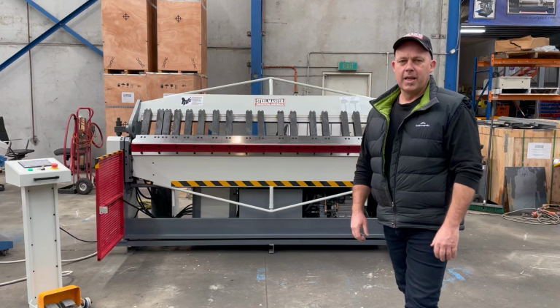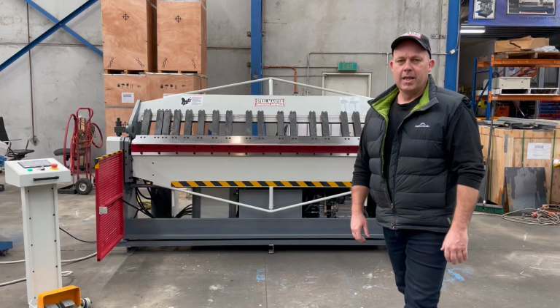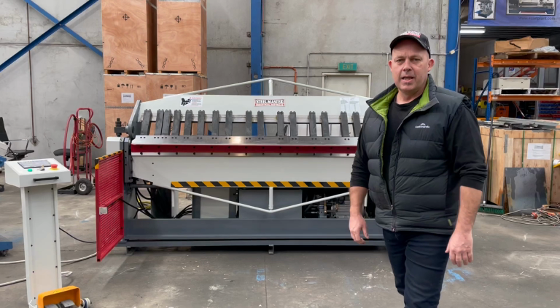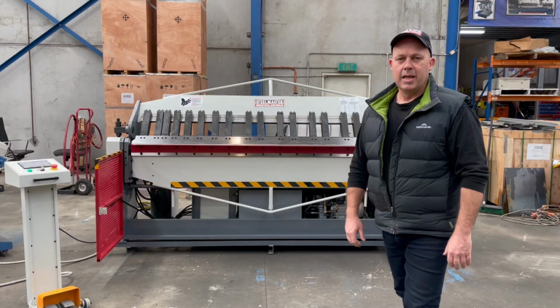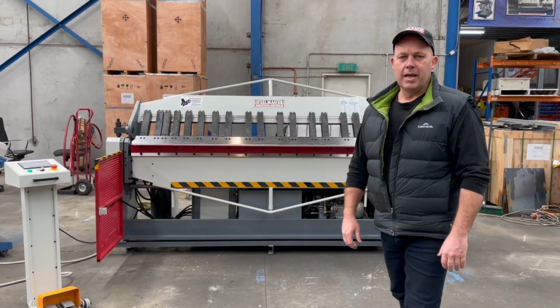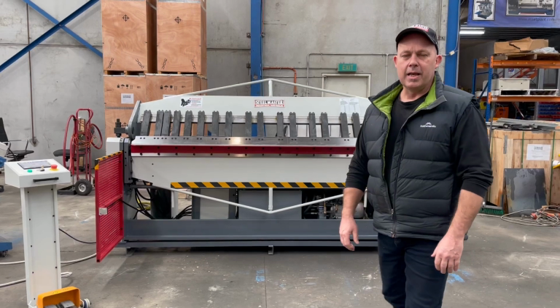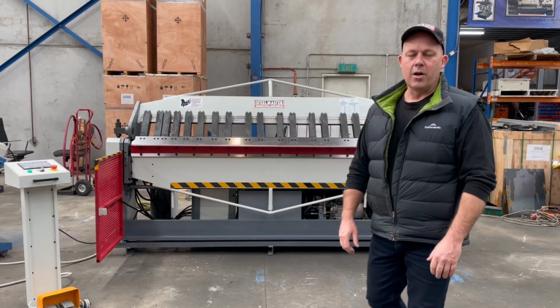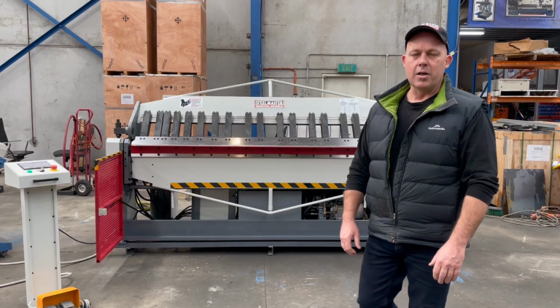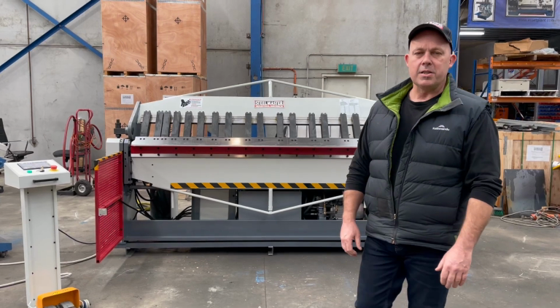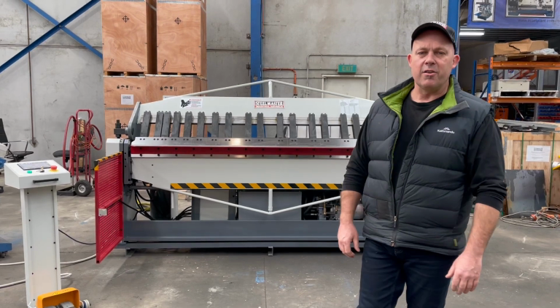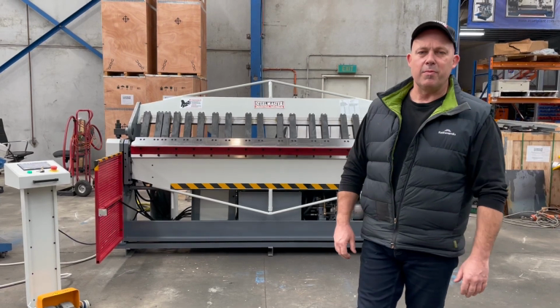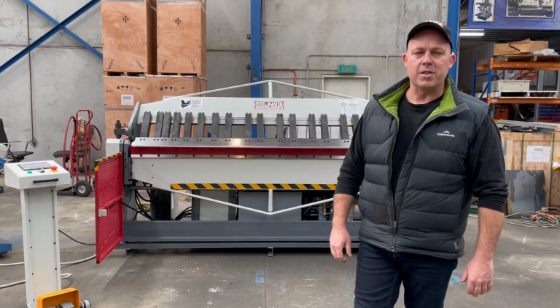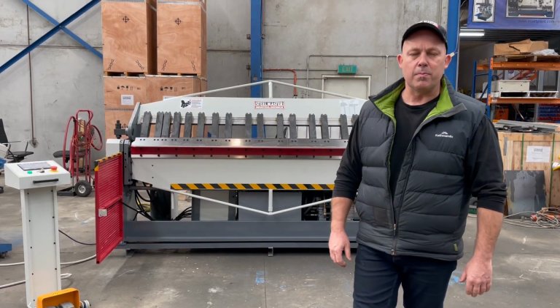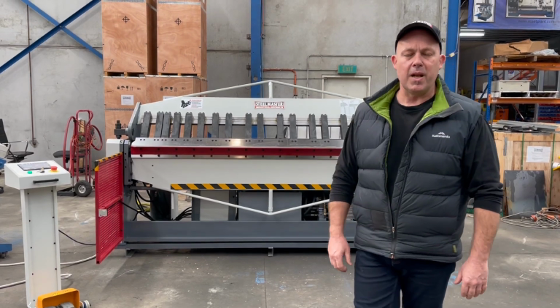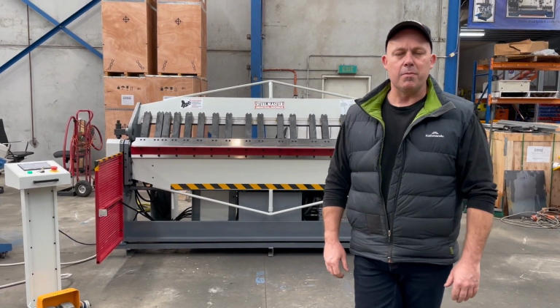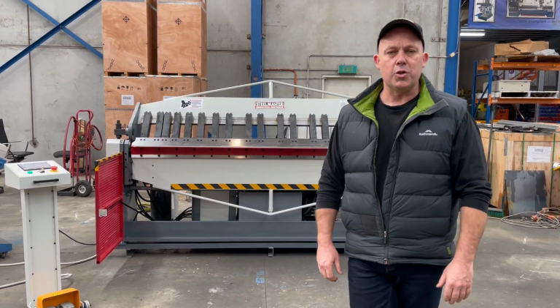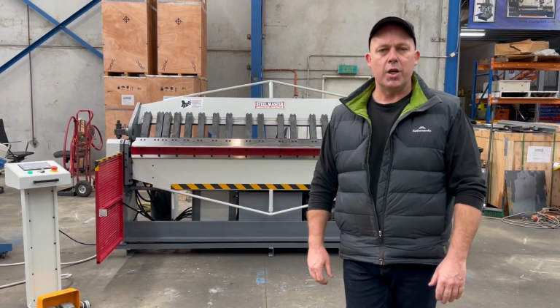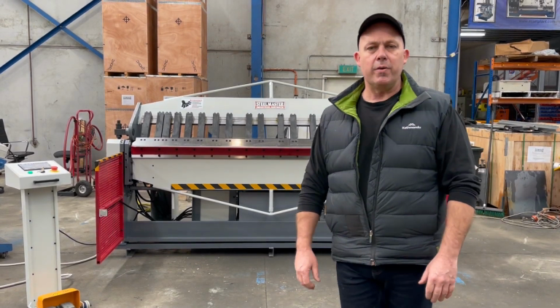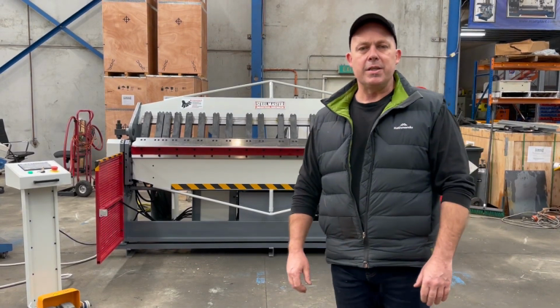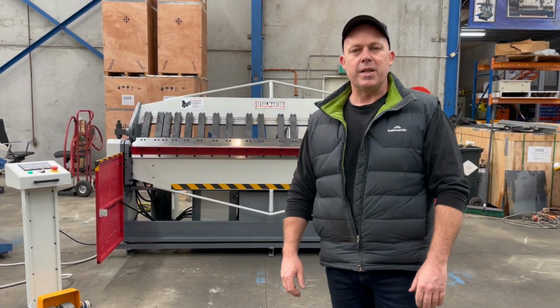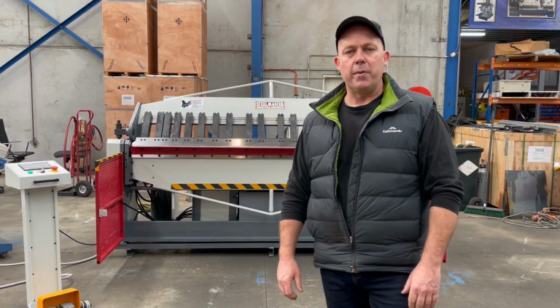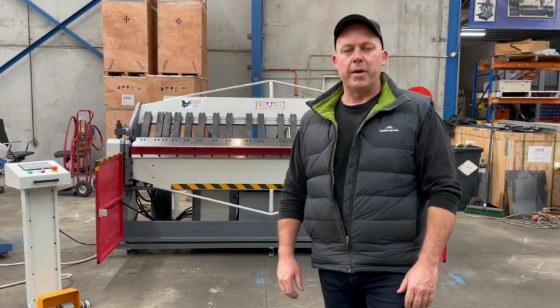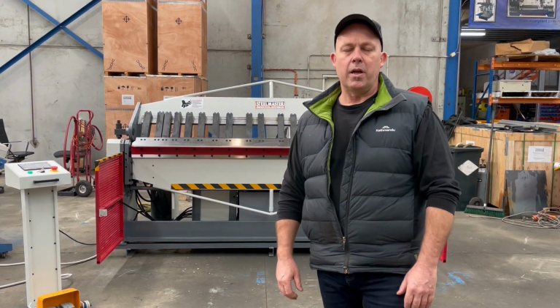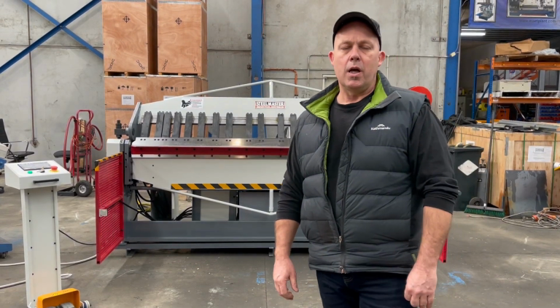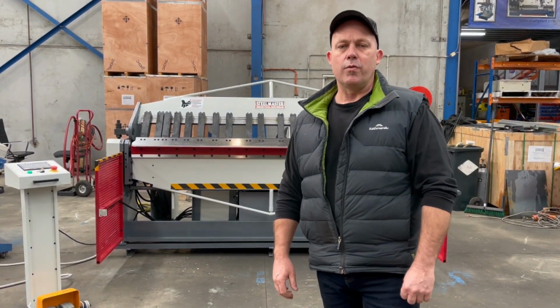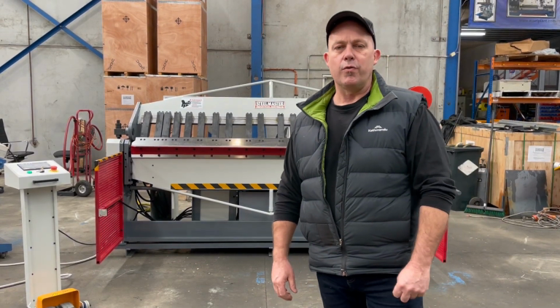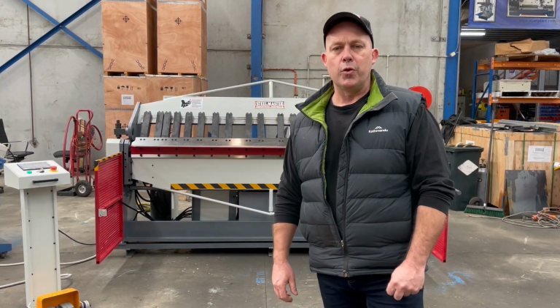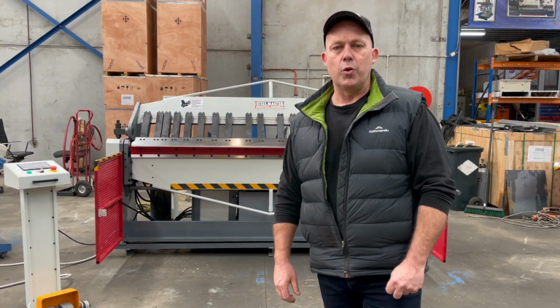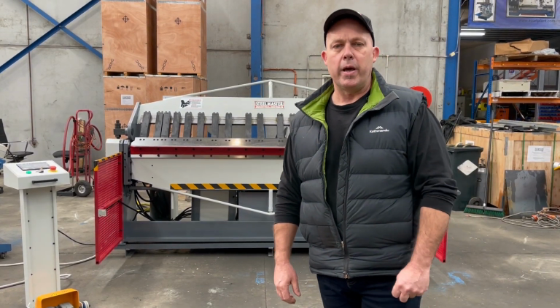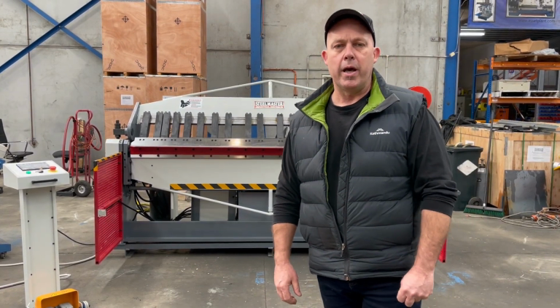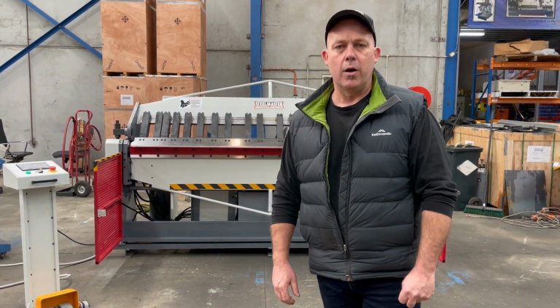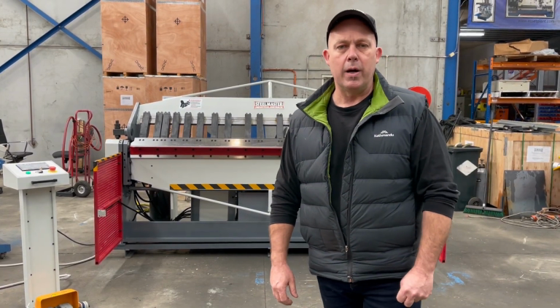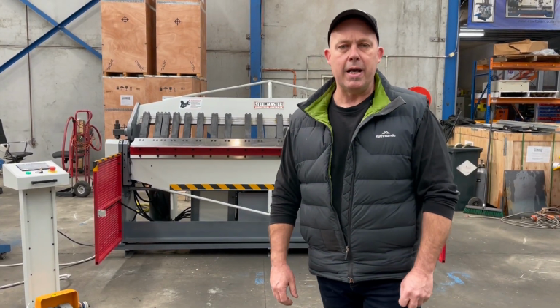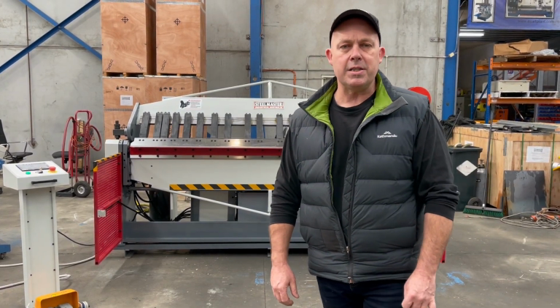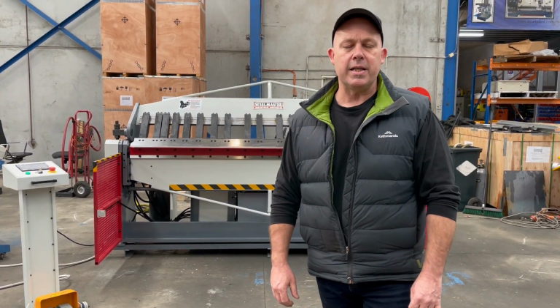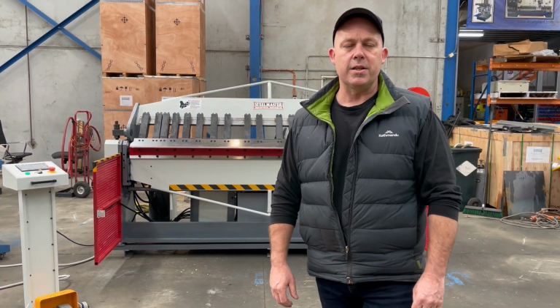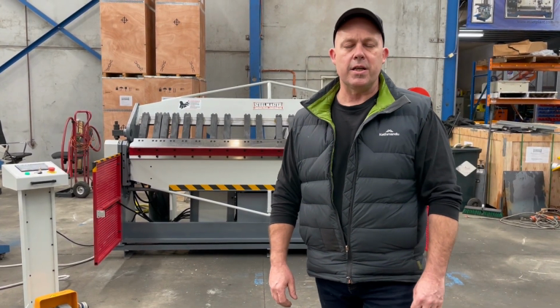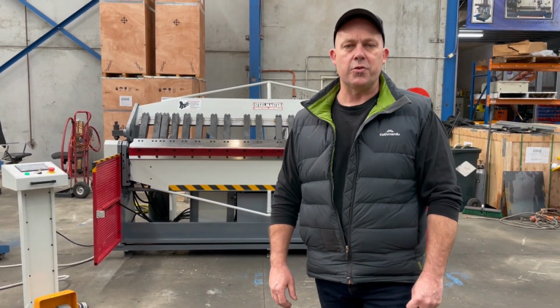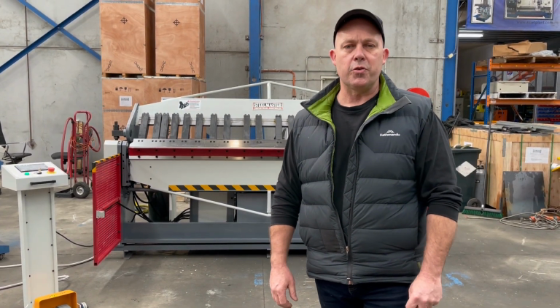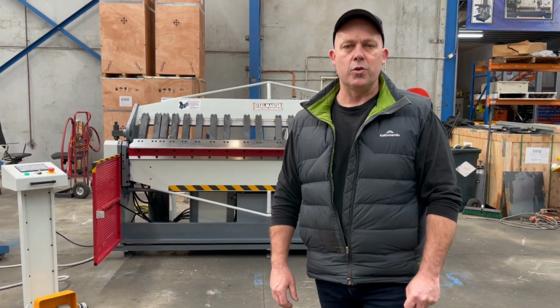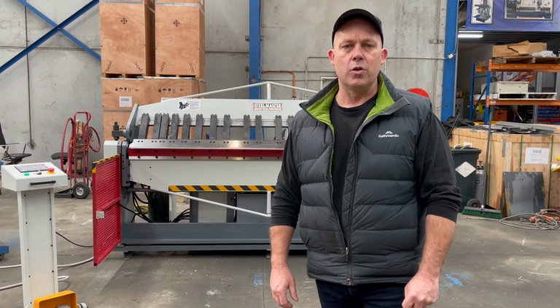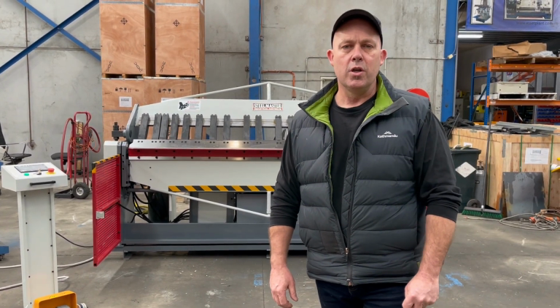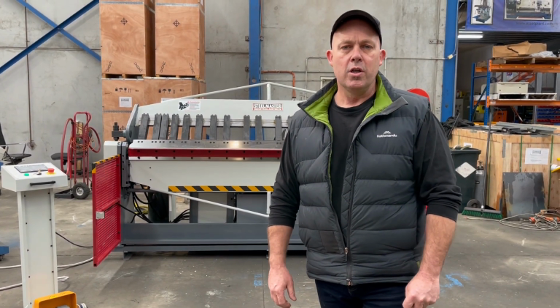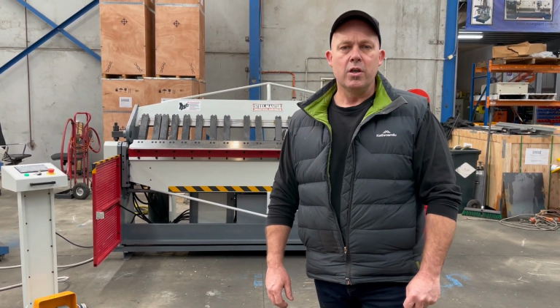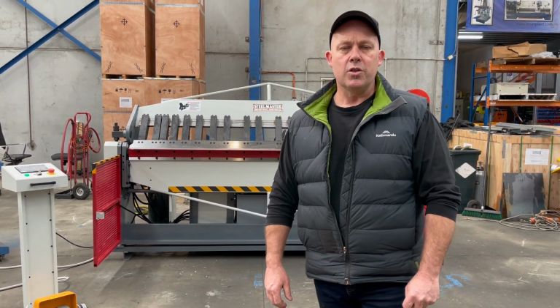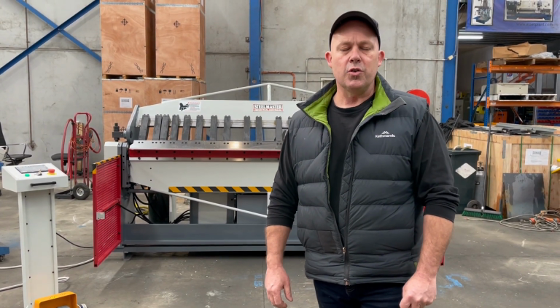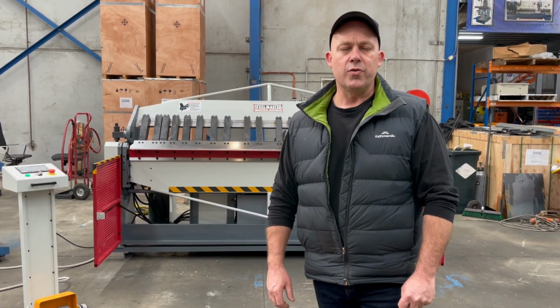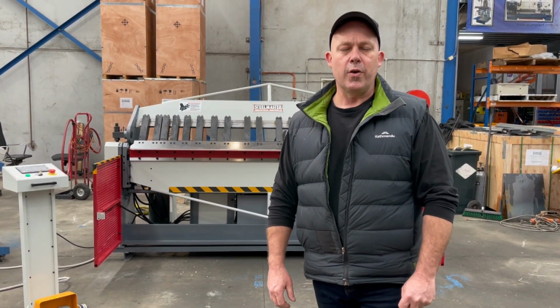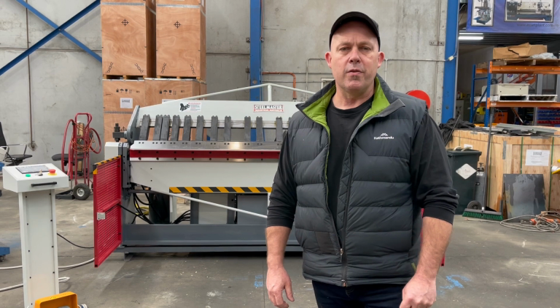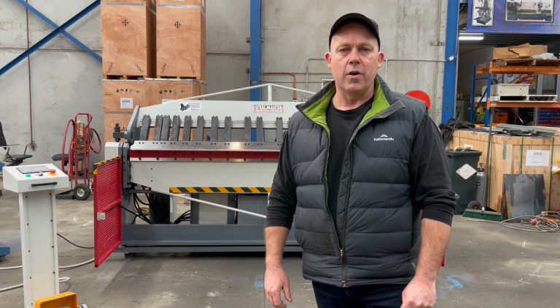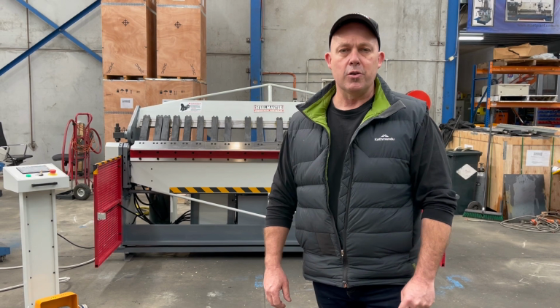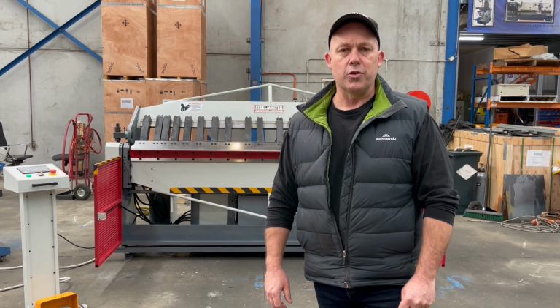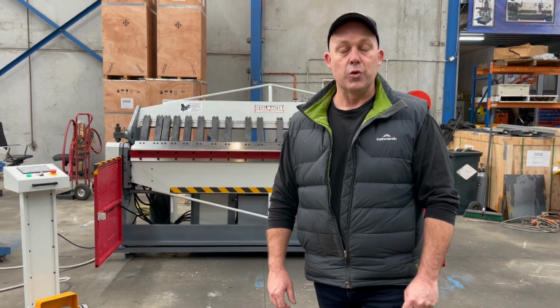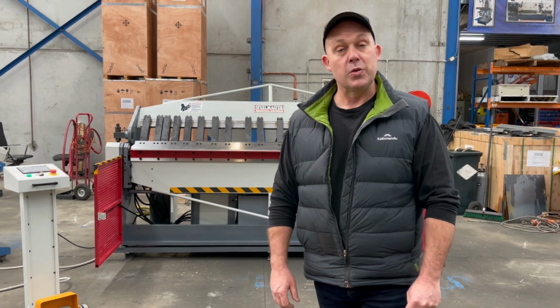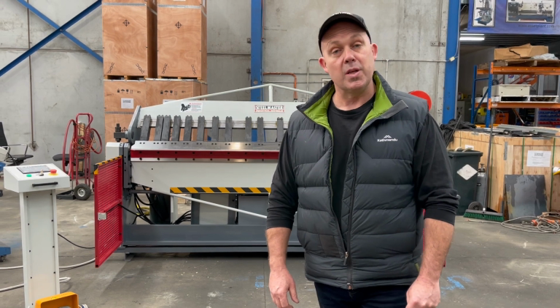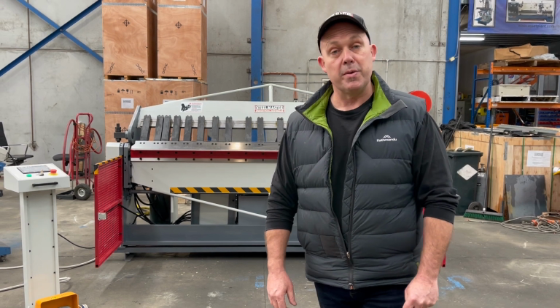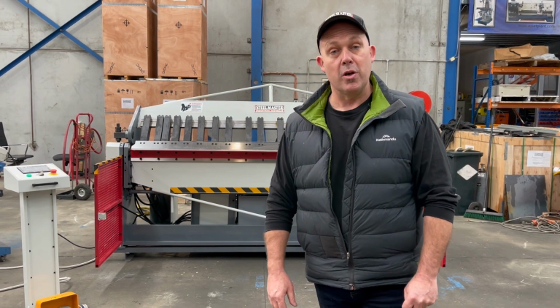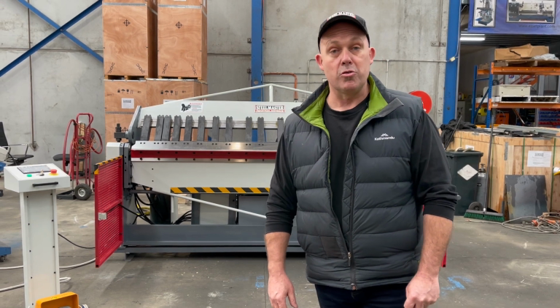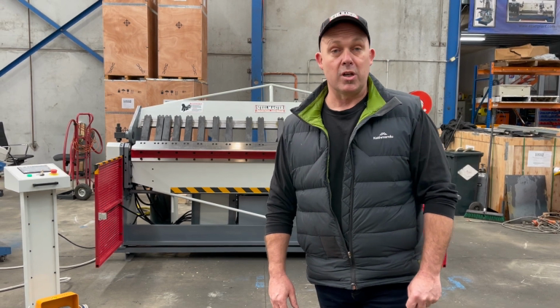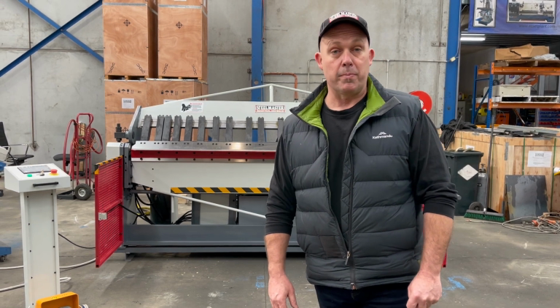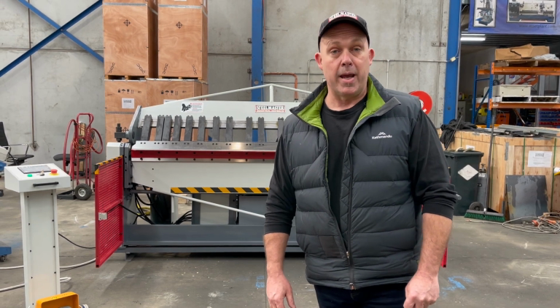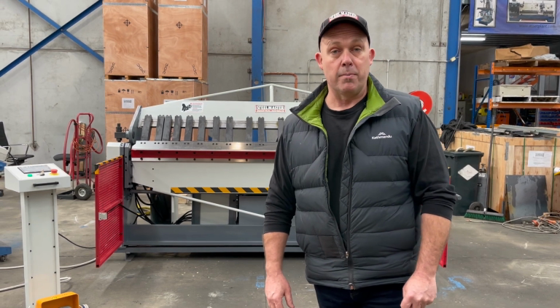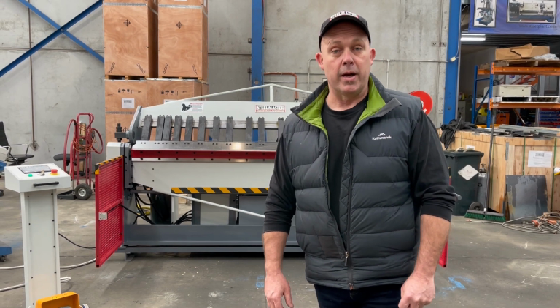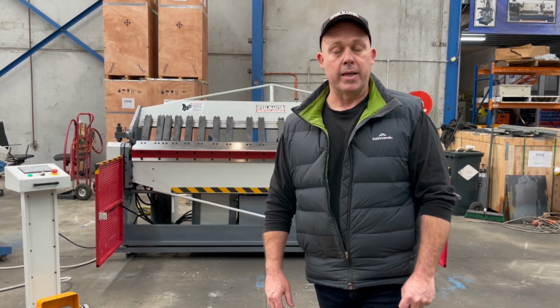Hey guys, Dave Massa, Plant Machinery. Today we're going to overview our Acid Industrial 2502 semi-hydraulic pan break.